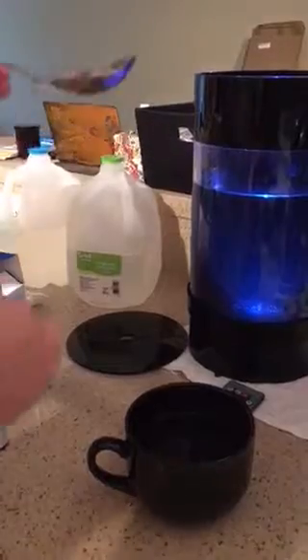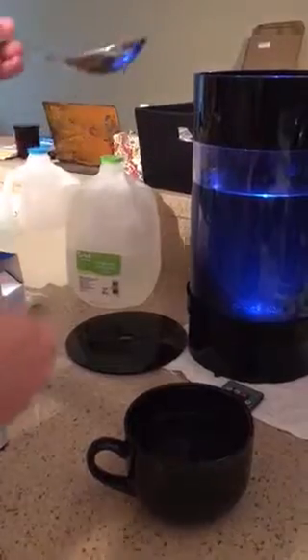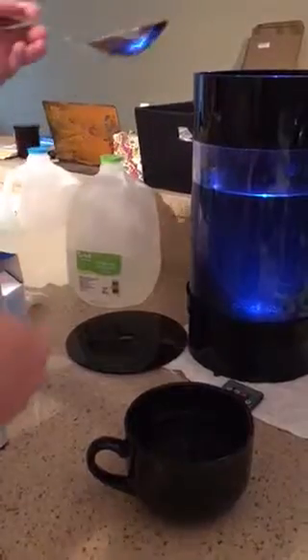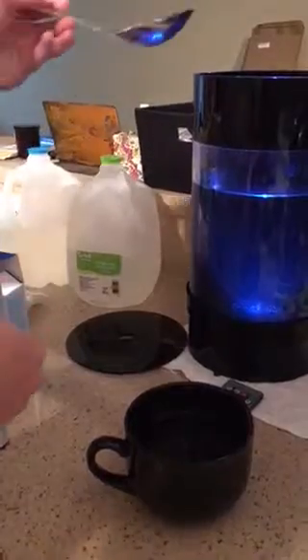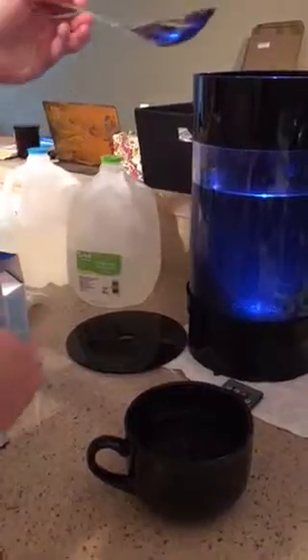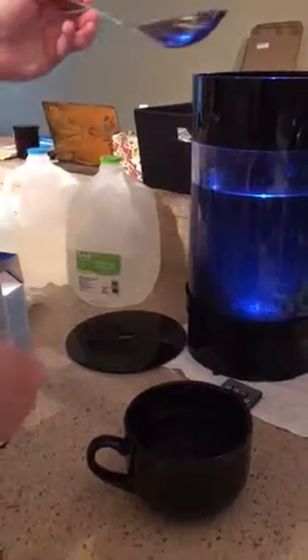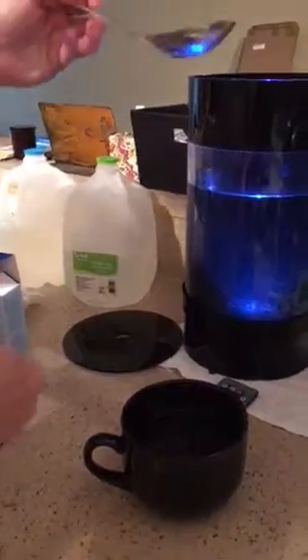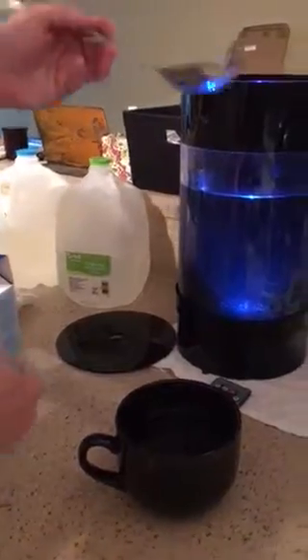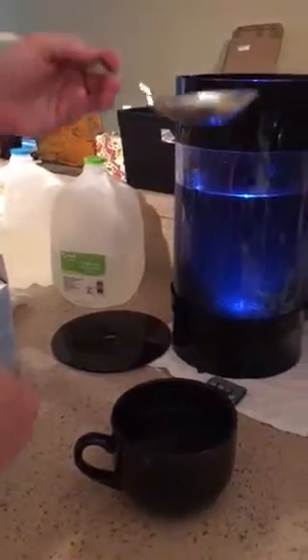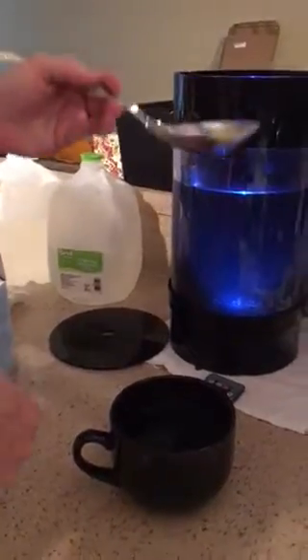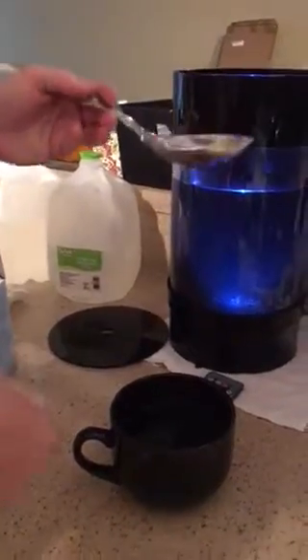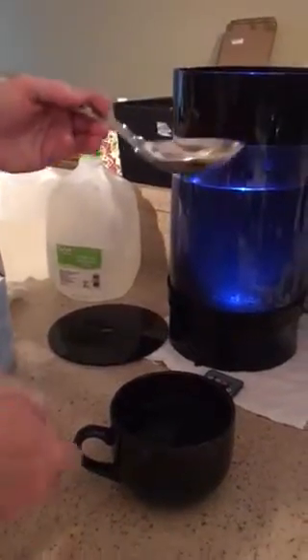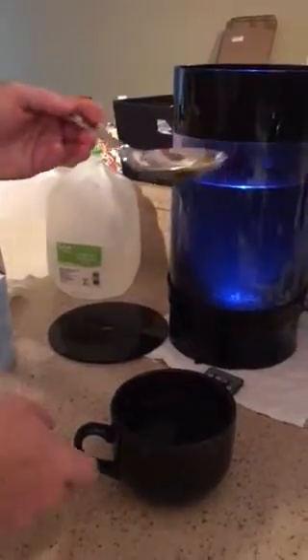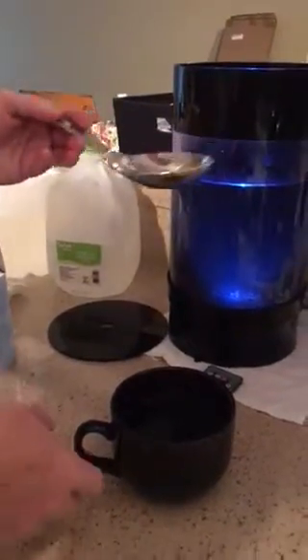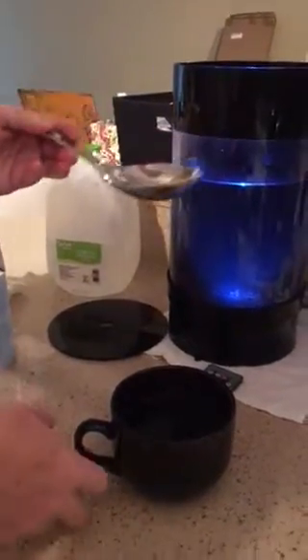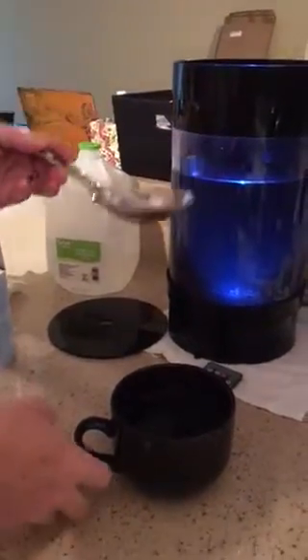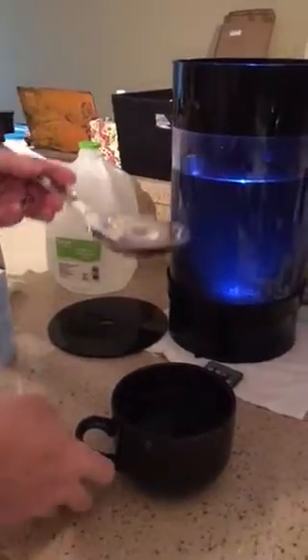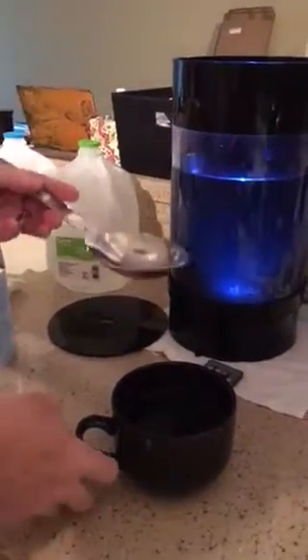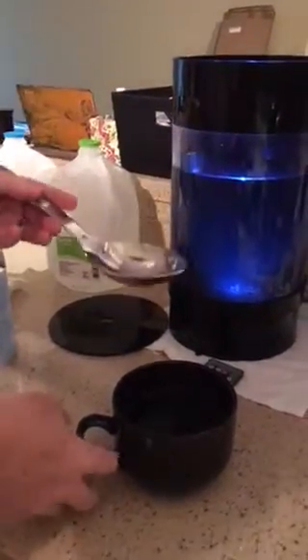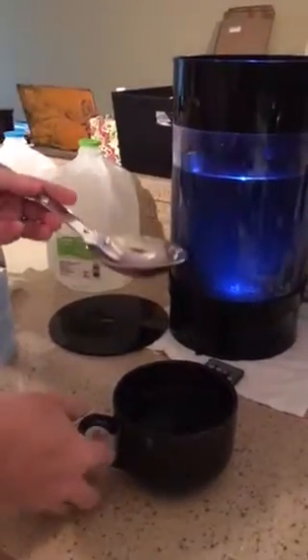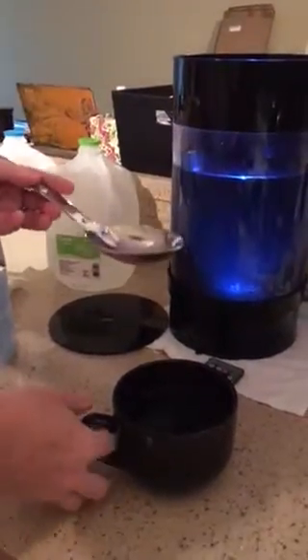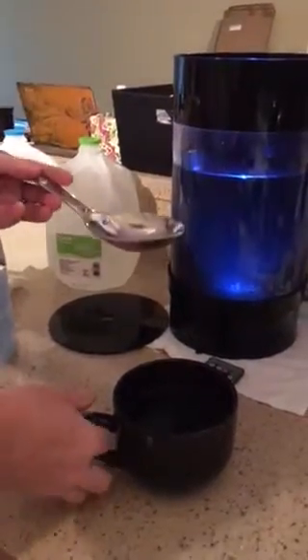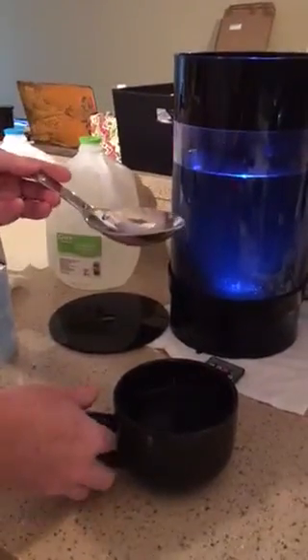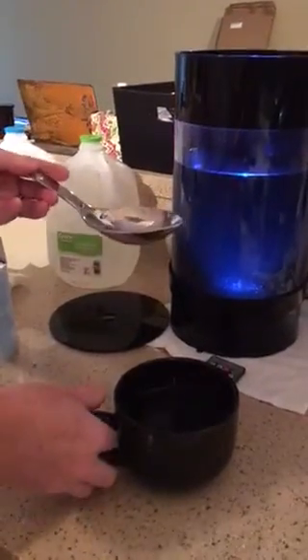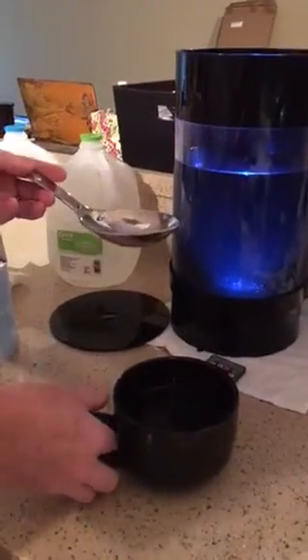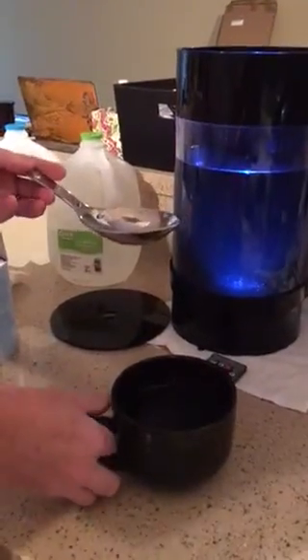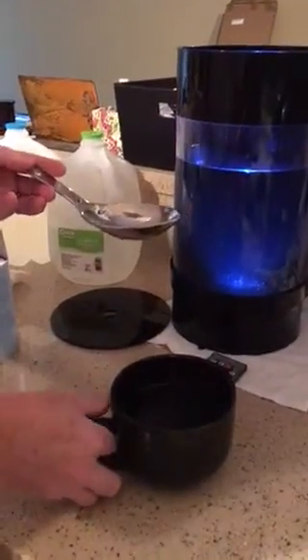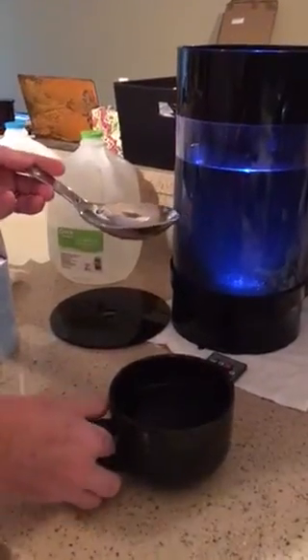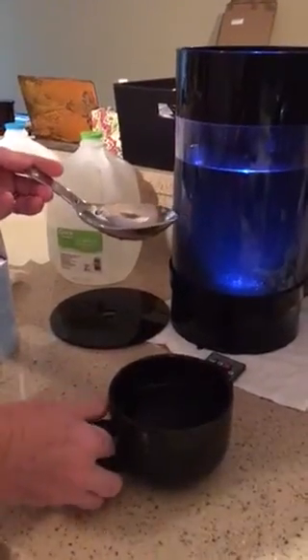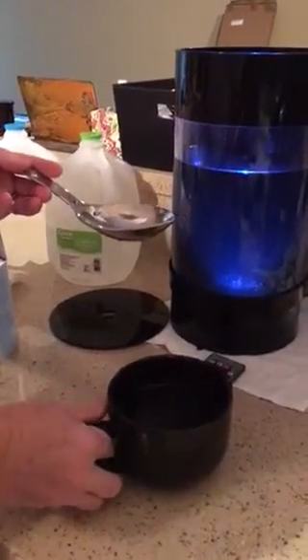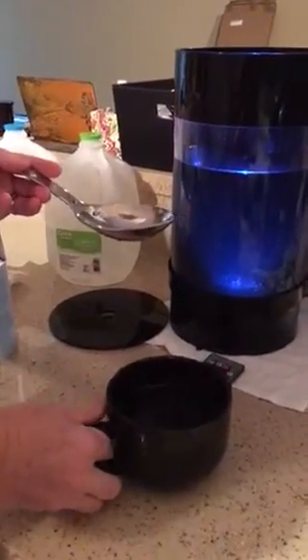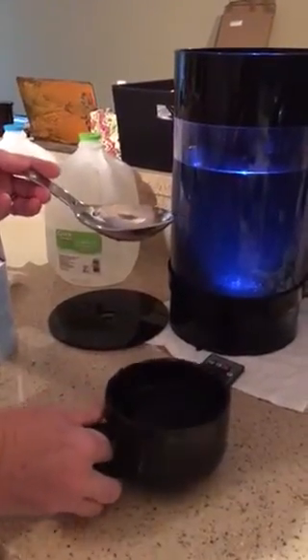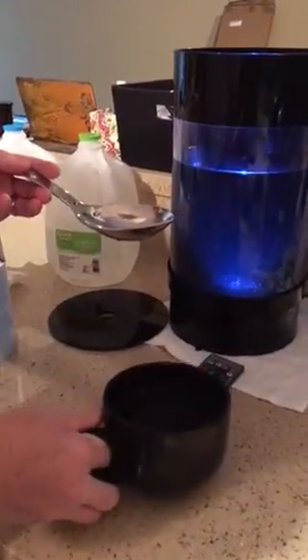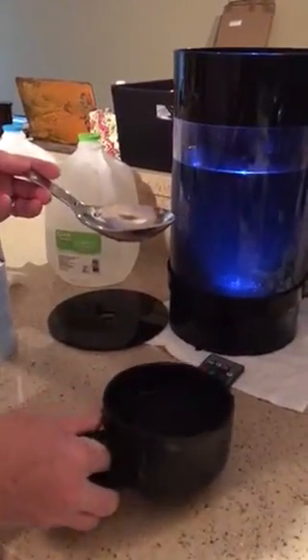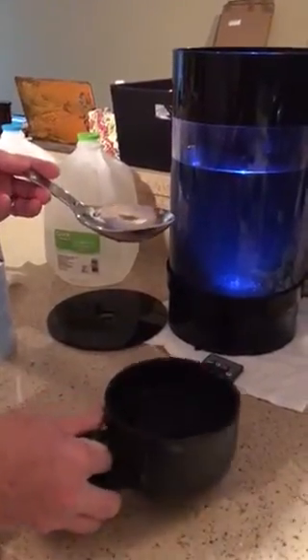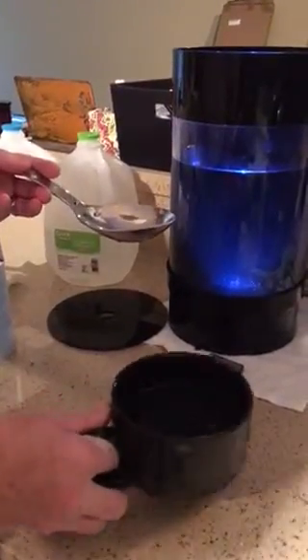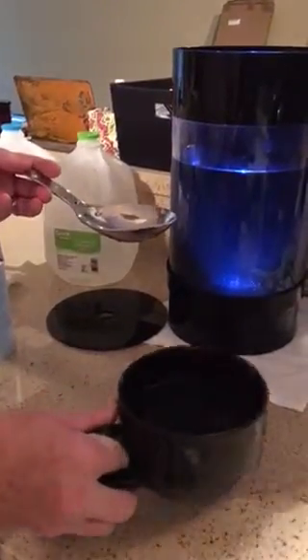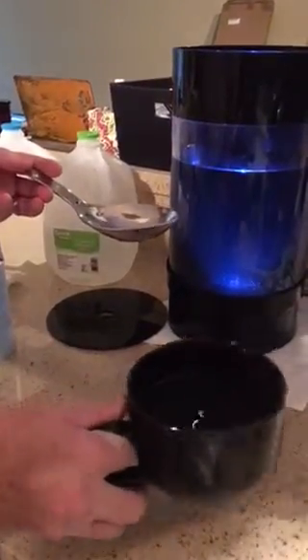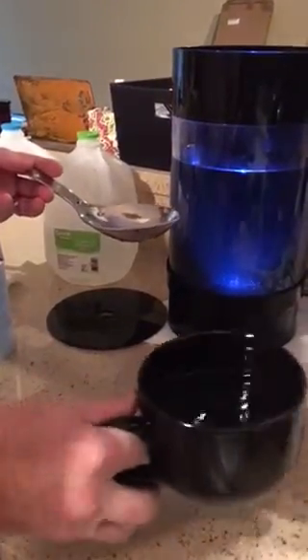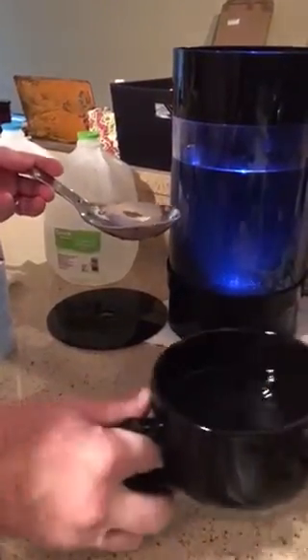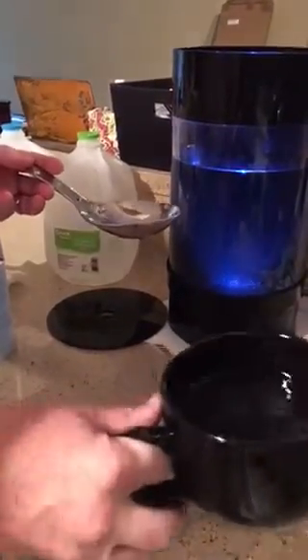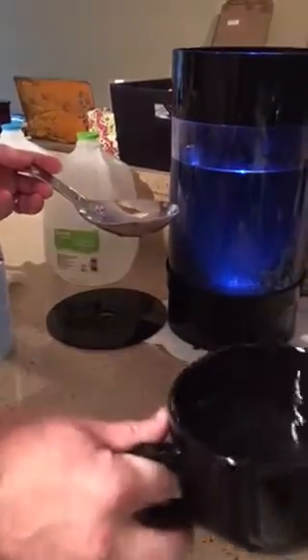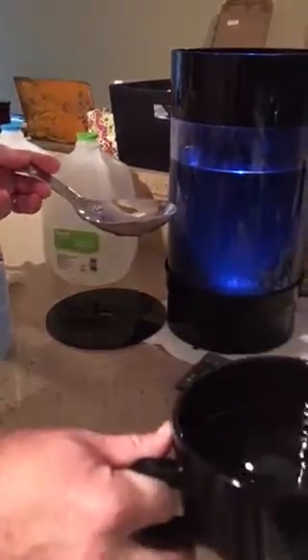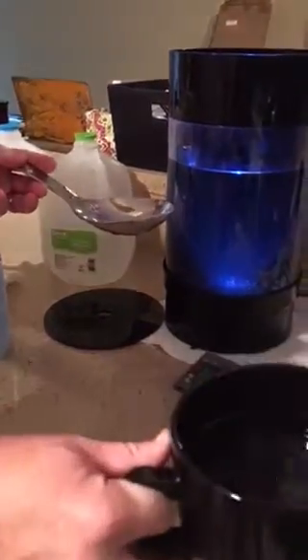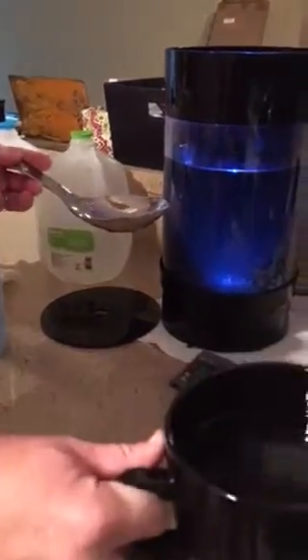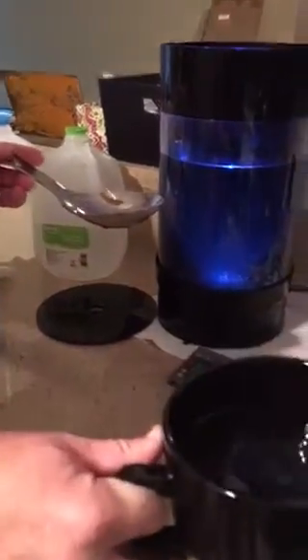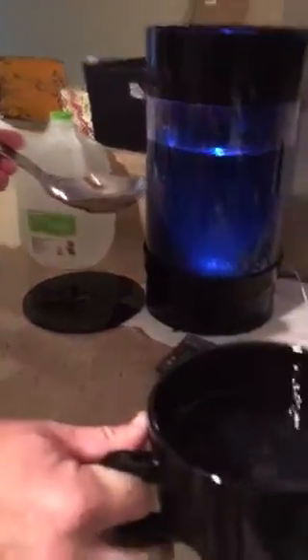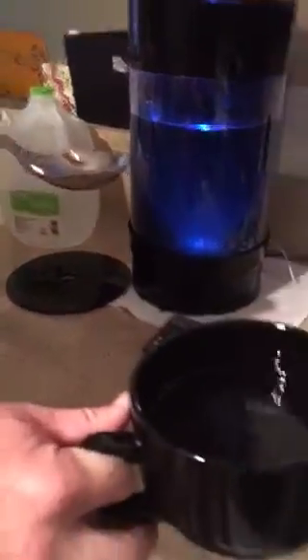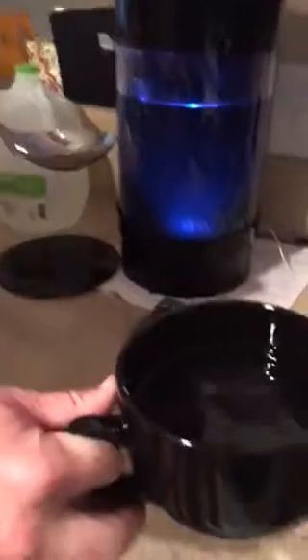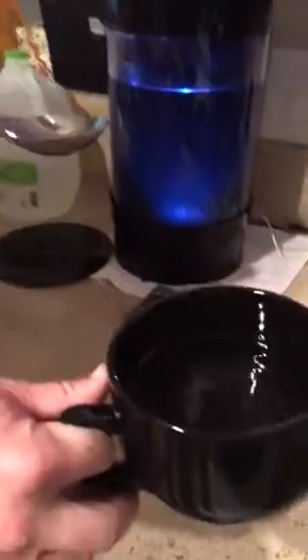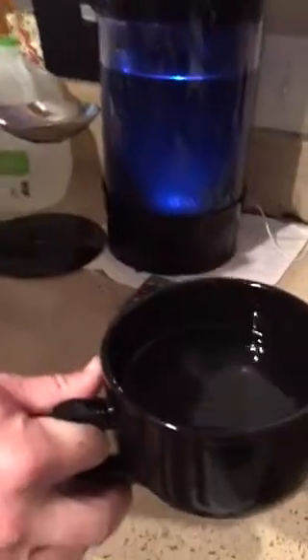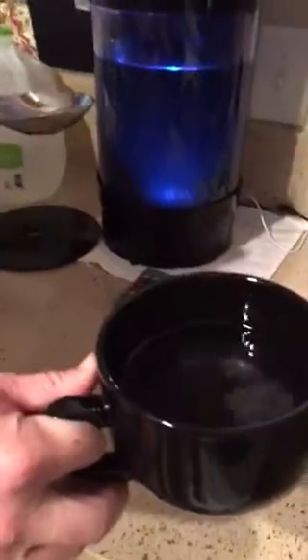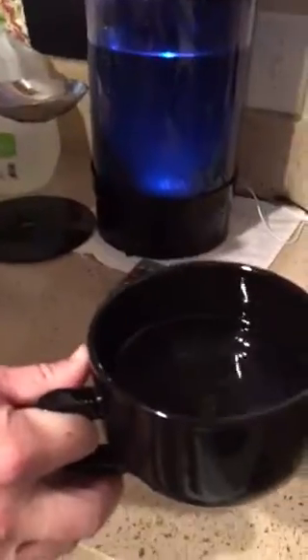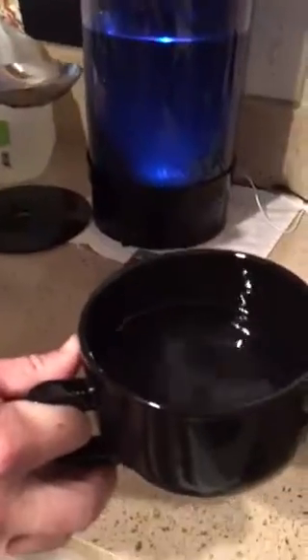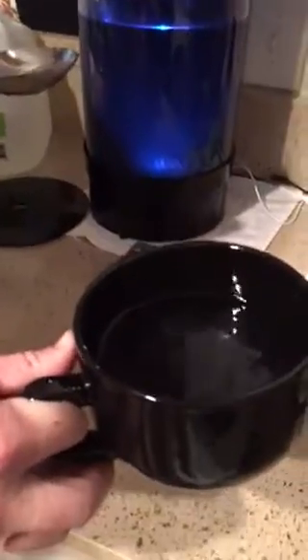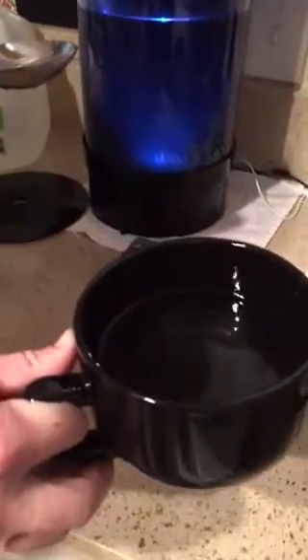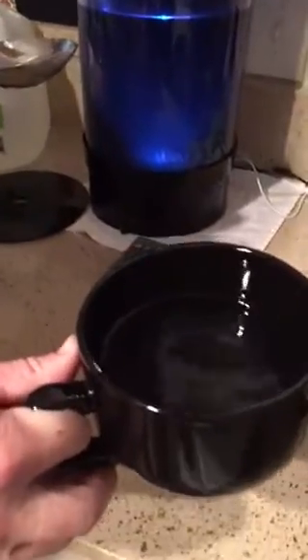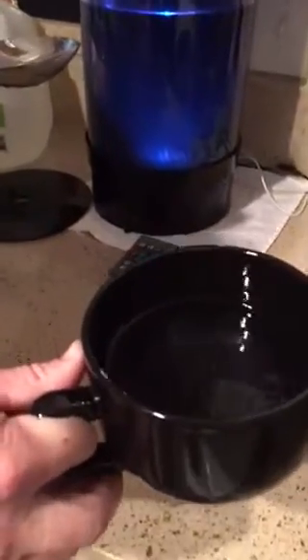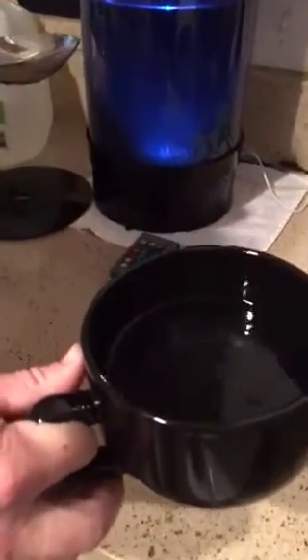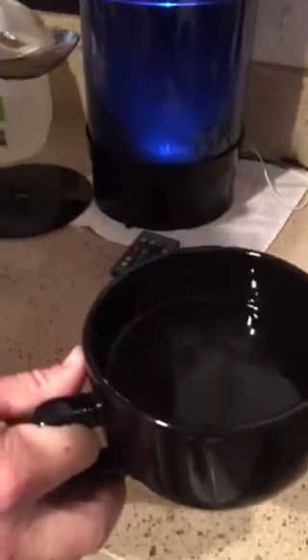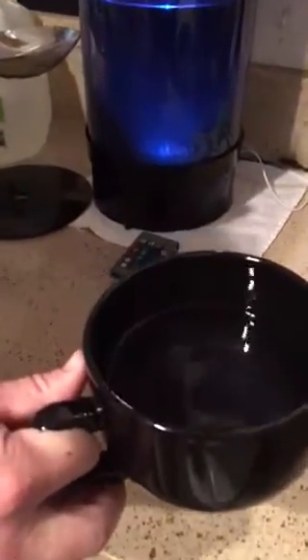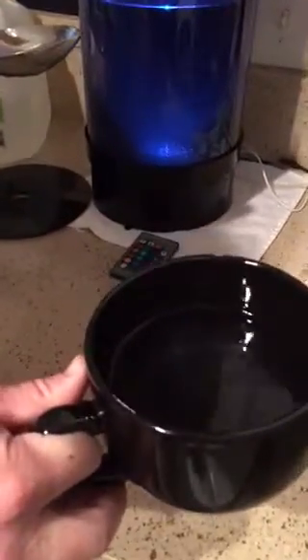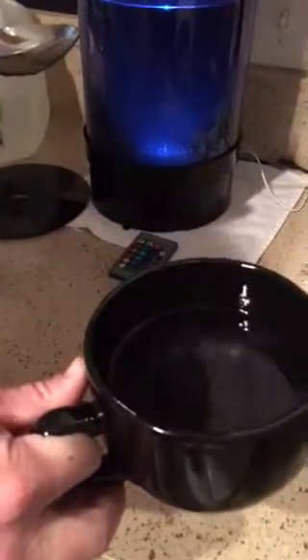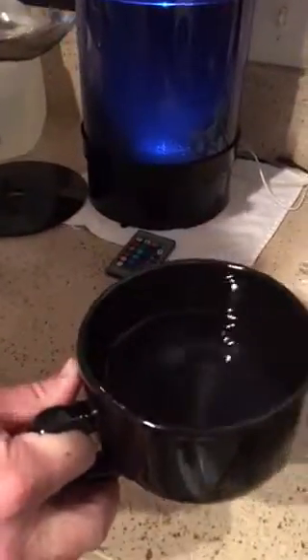What I do is I use this ladle, and I ladle the jellyfish into this cup with some tank water. They're perfectly fine.